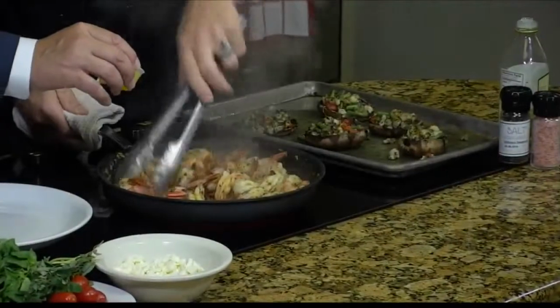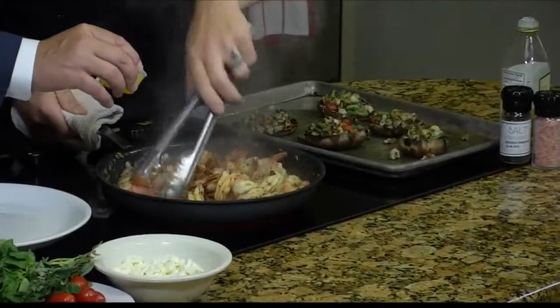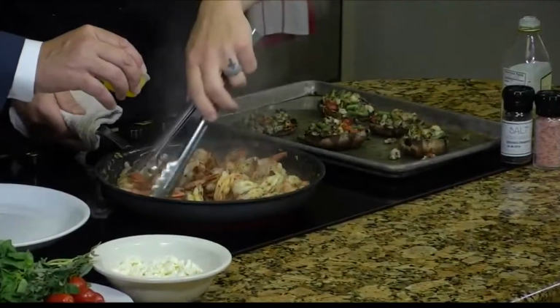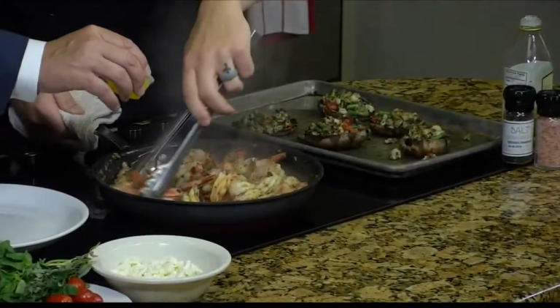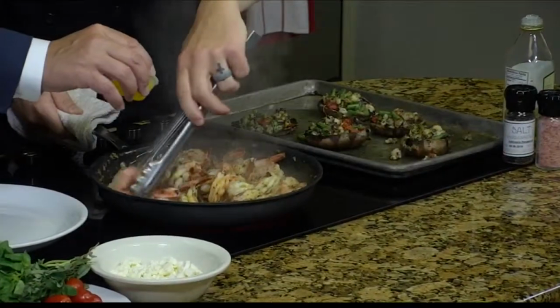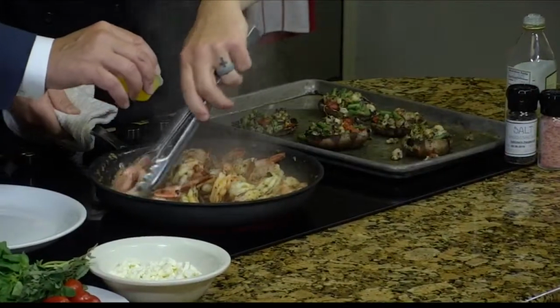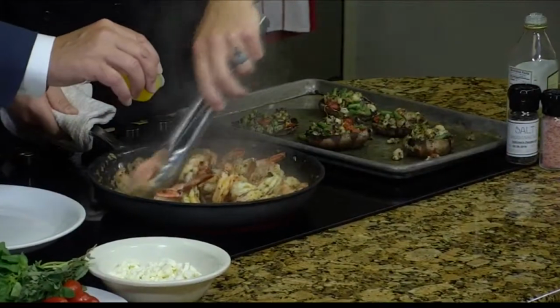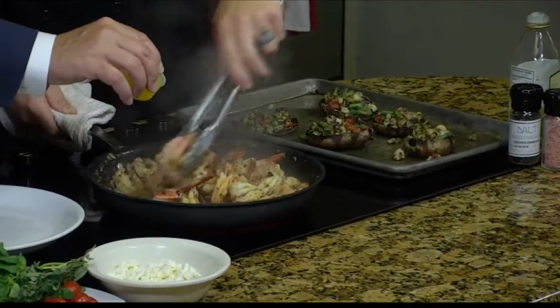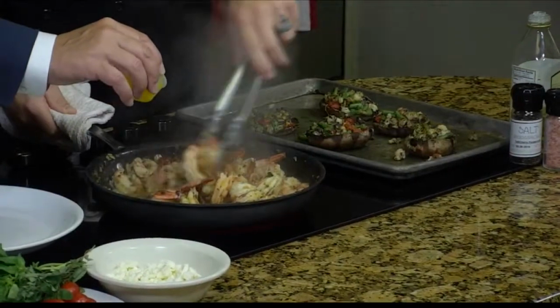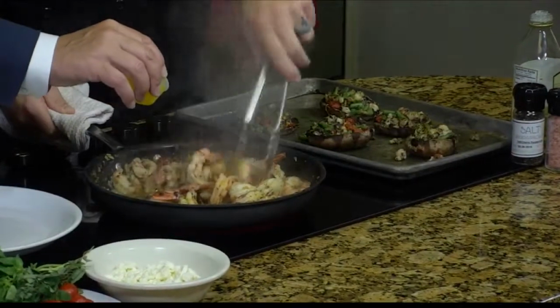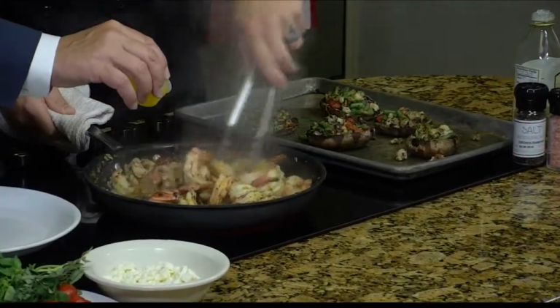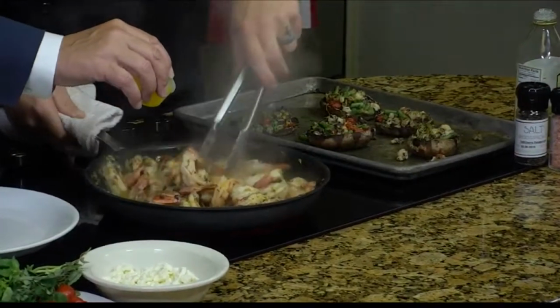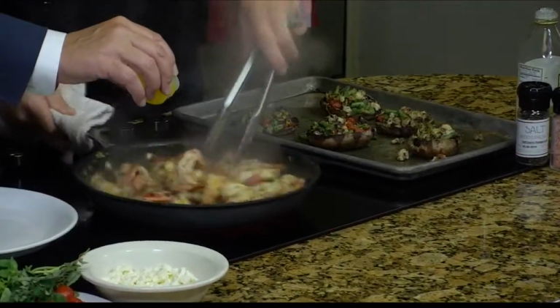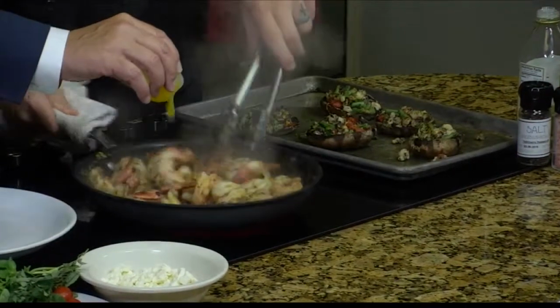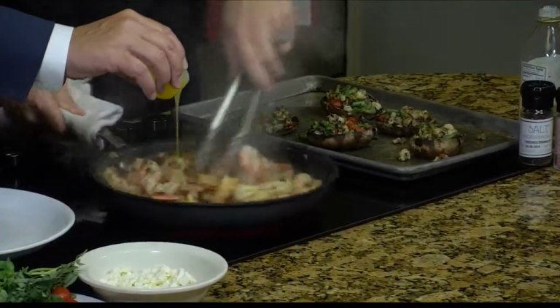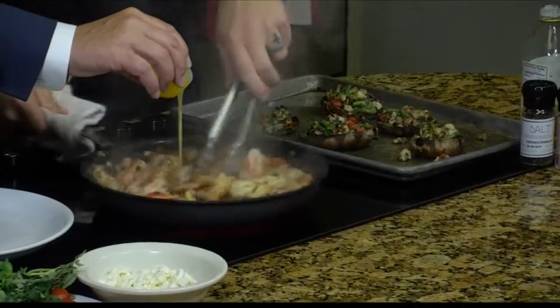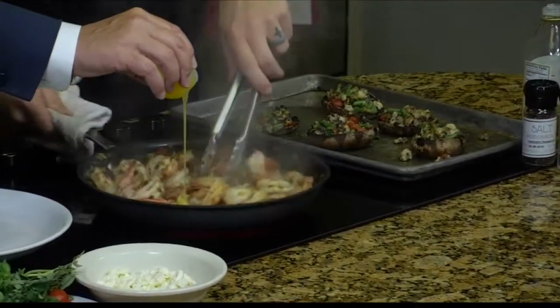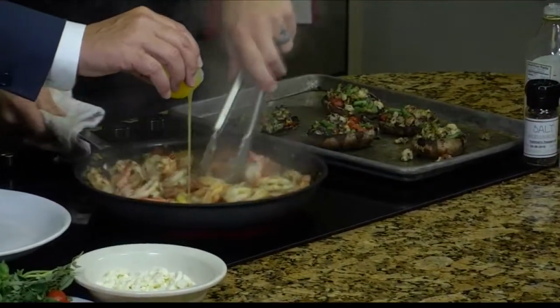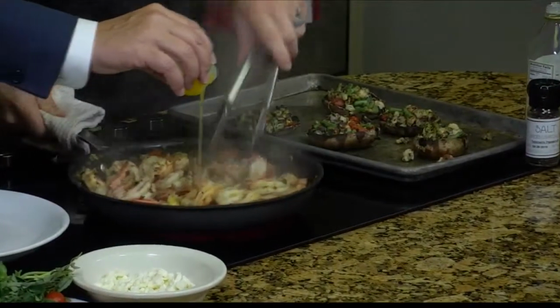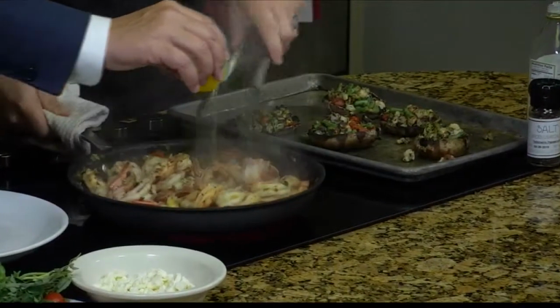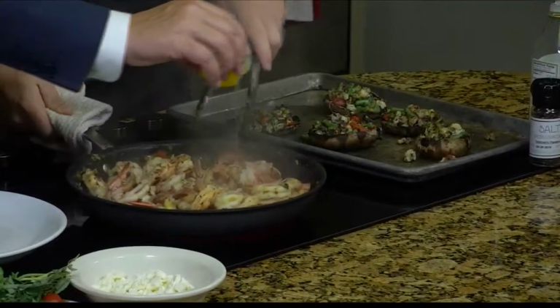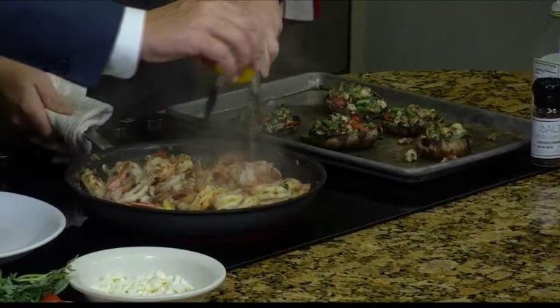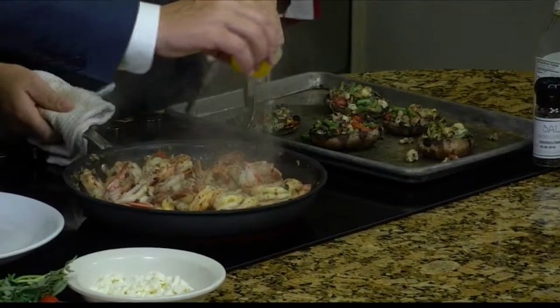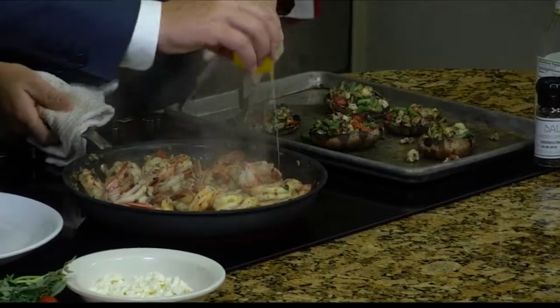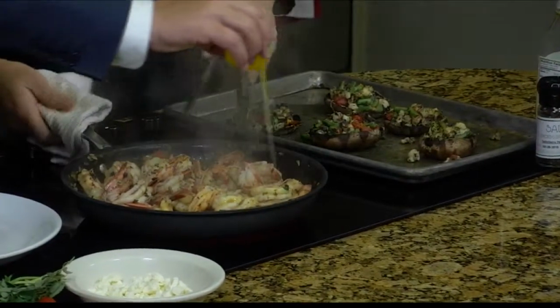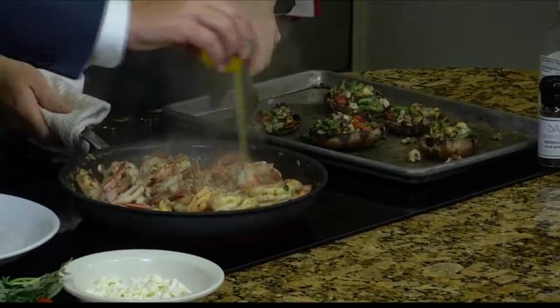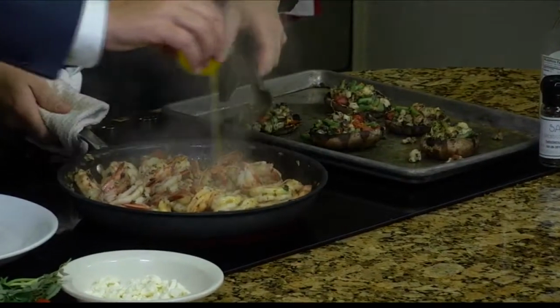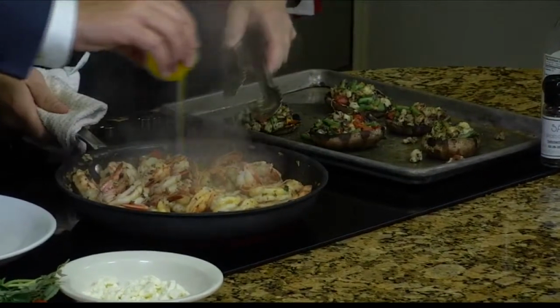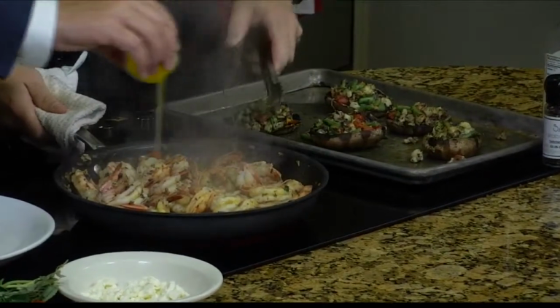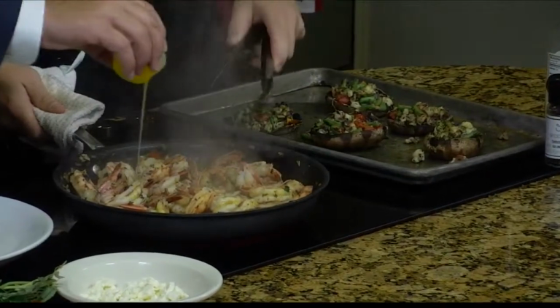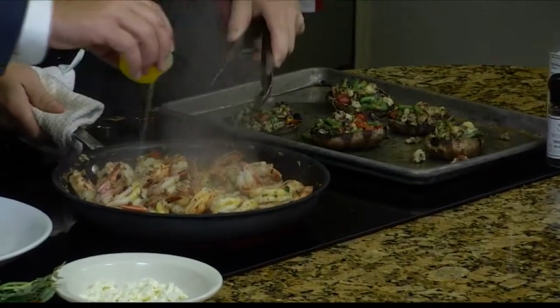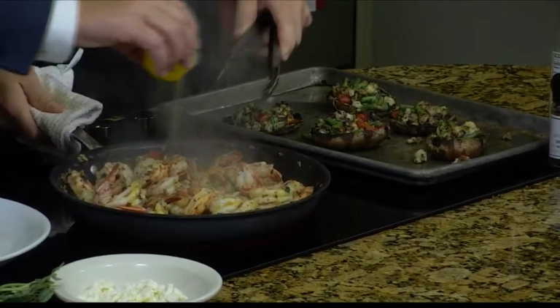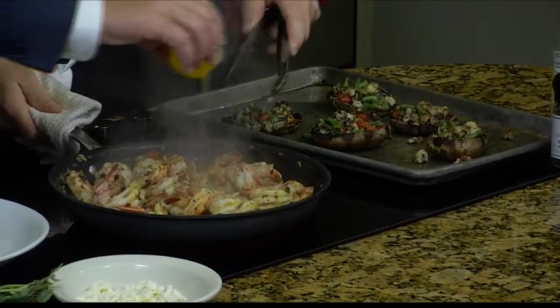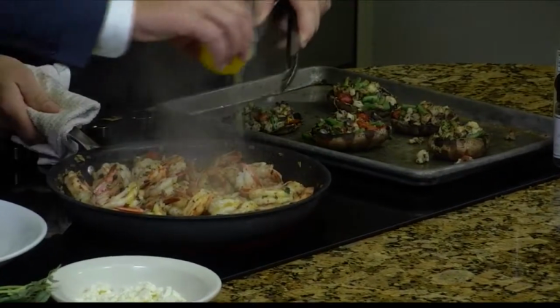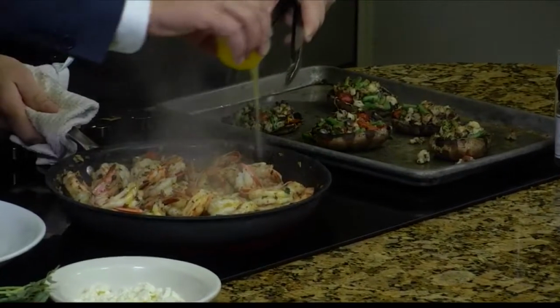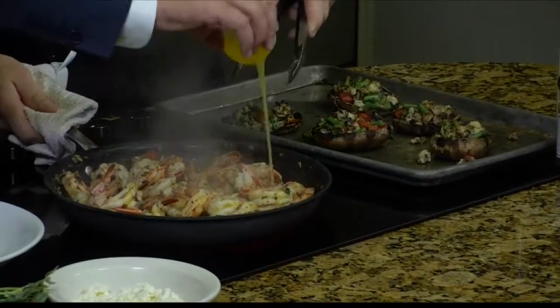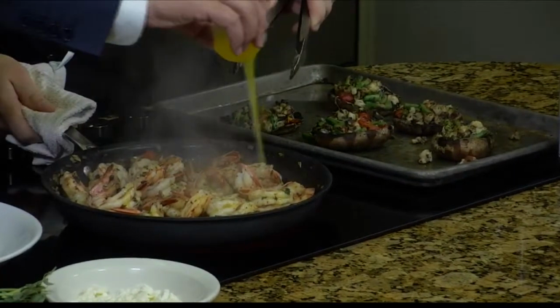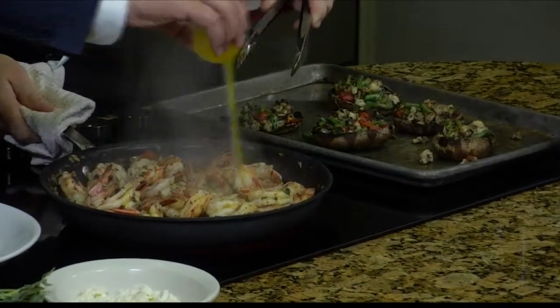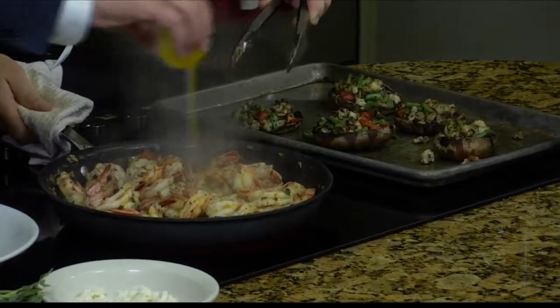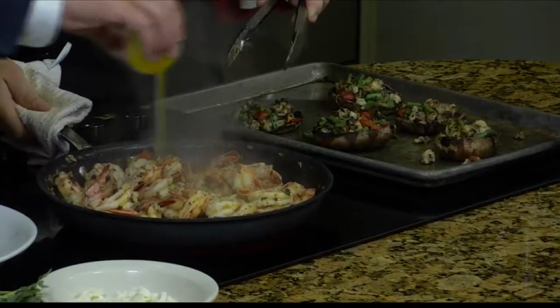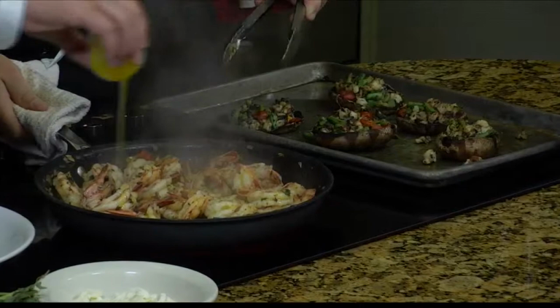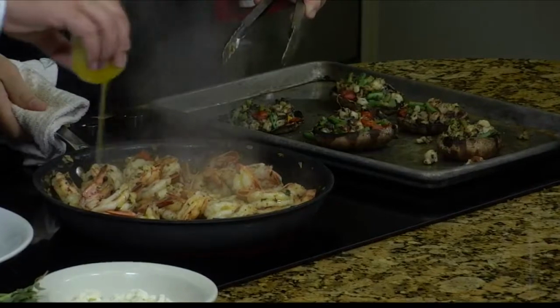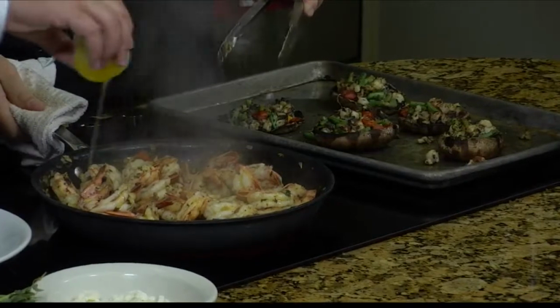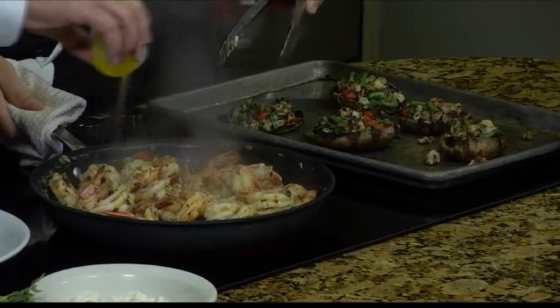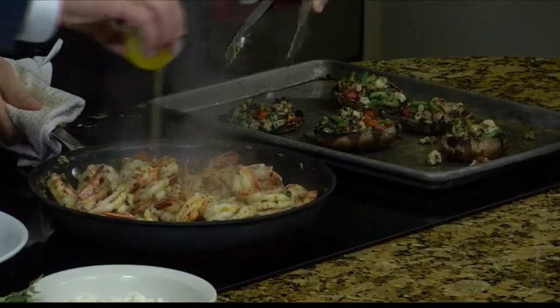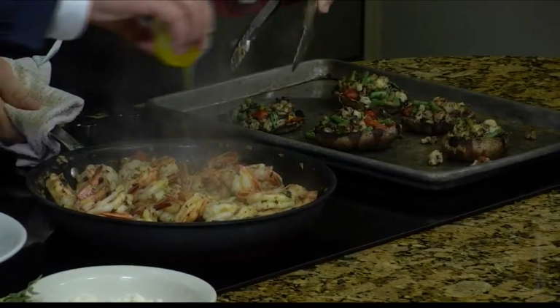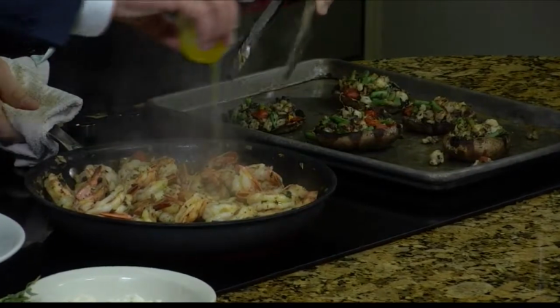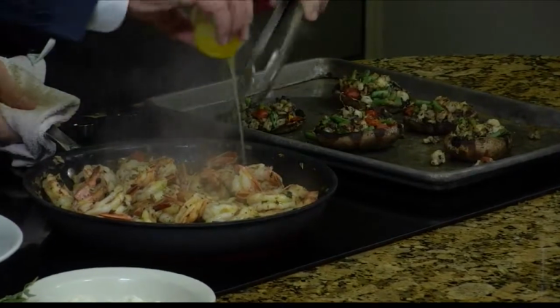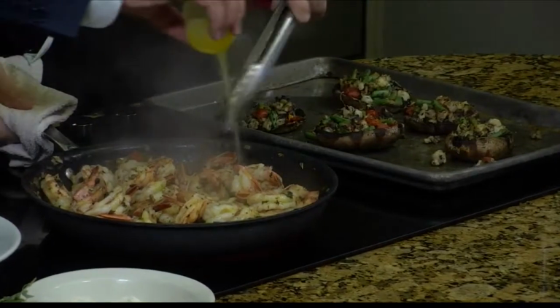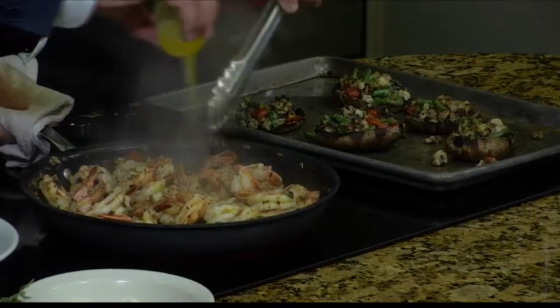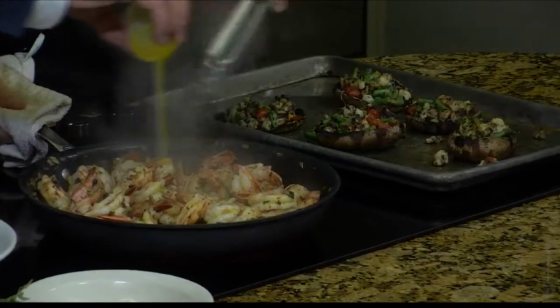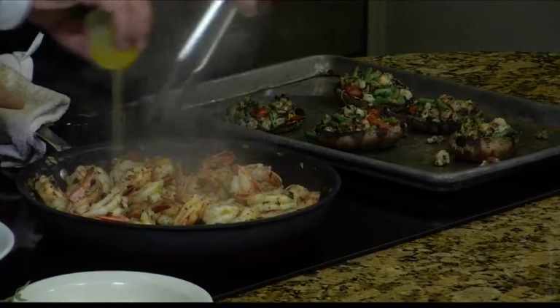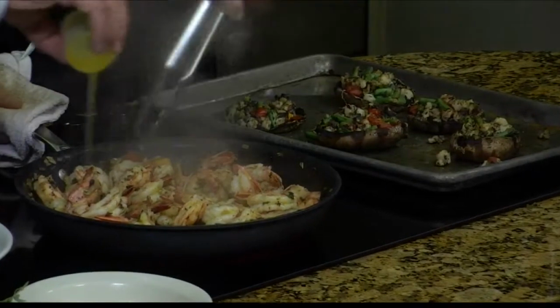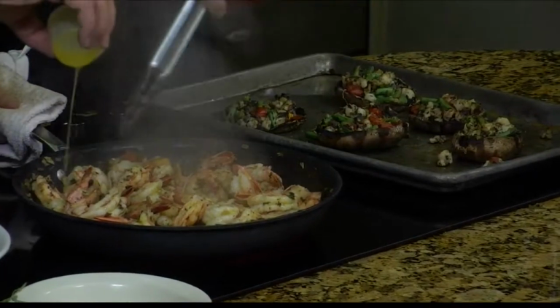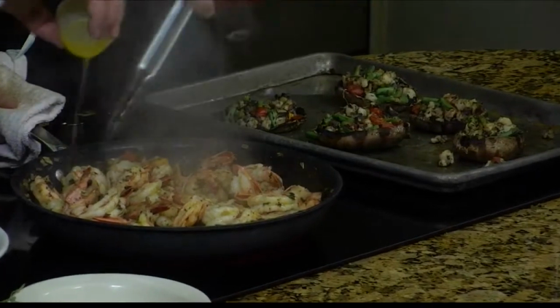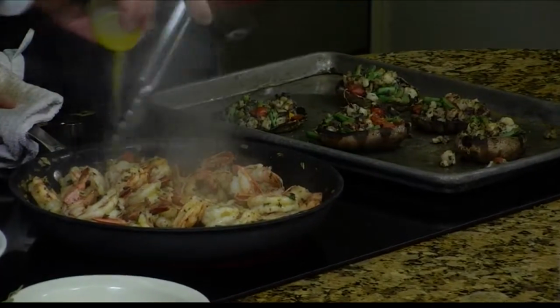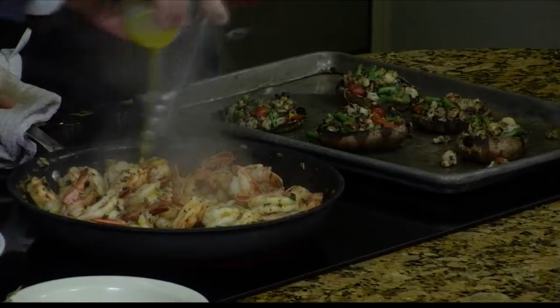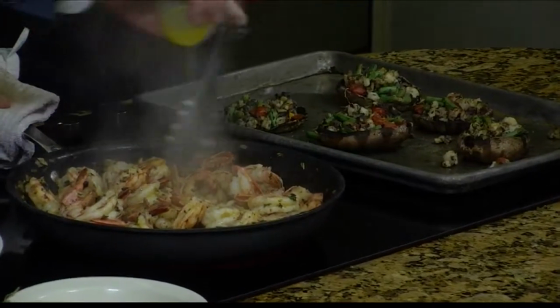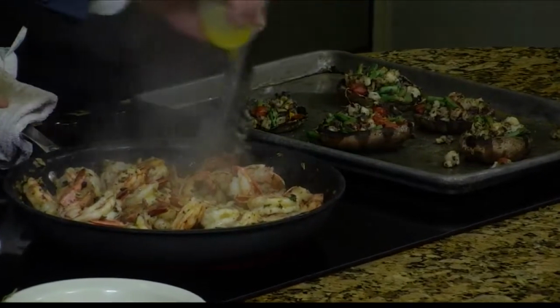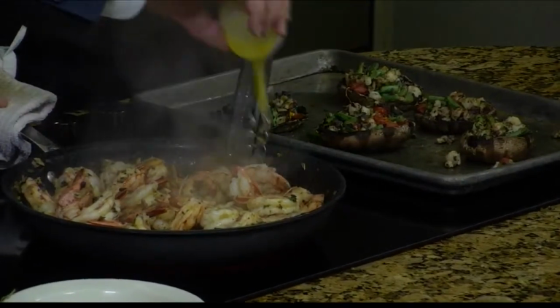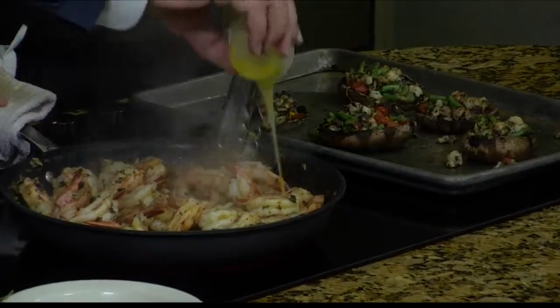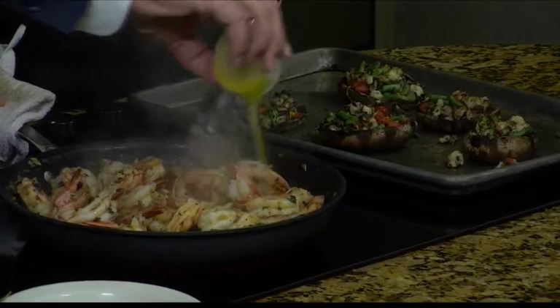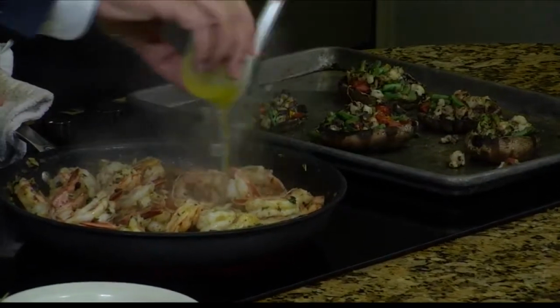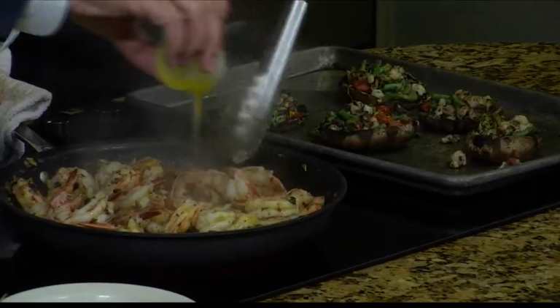Welcome back, everybody. Now we're going with a little clarified butter over the top of this. Oh, my goodness. They call this, Andy, monte au beurre.